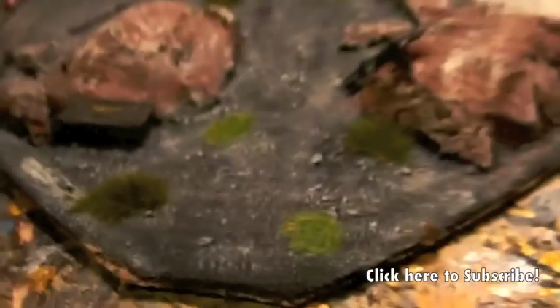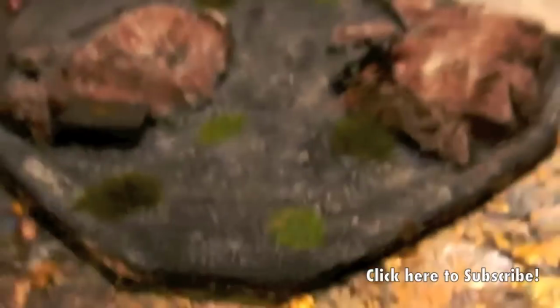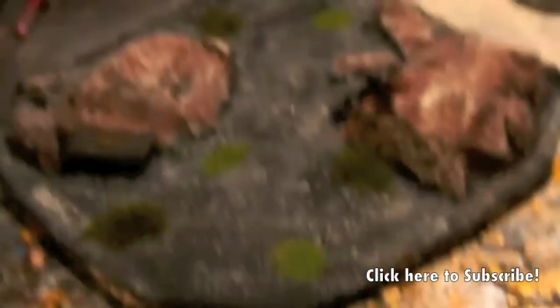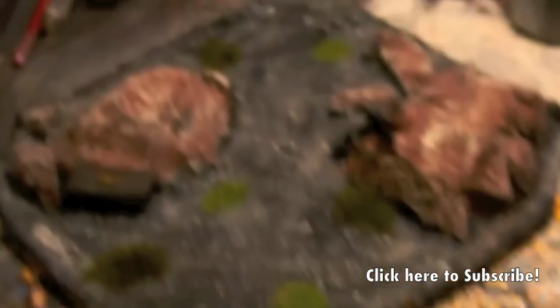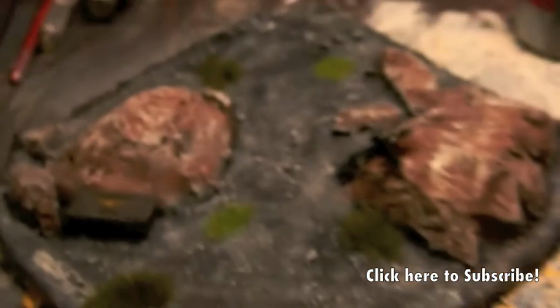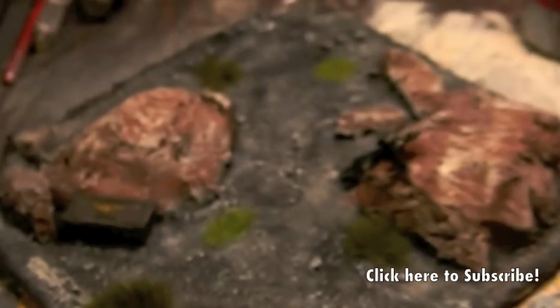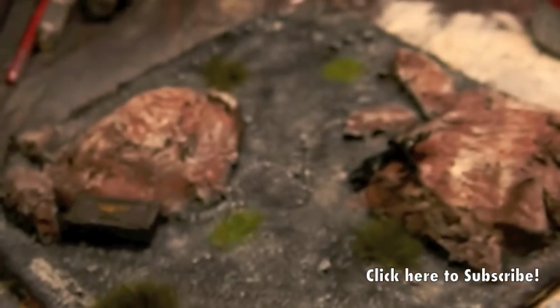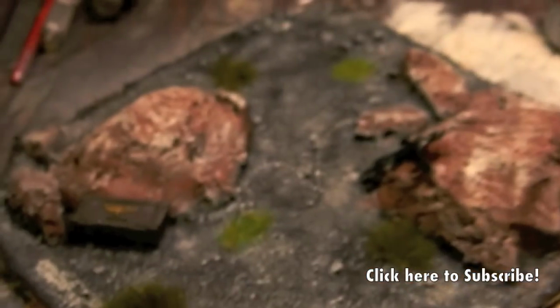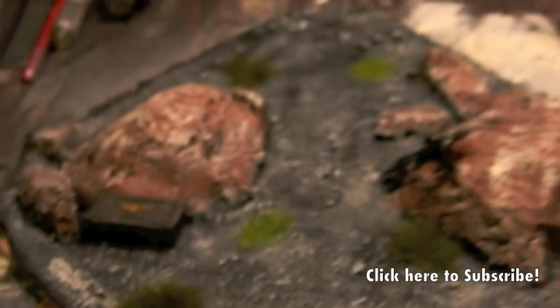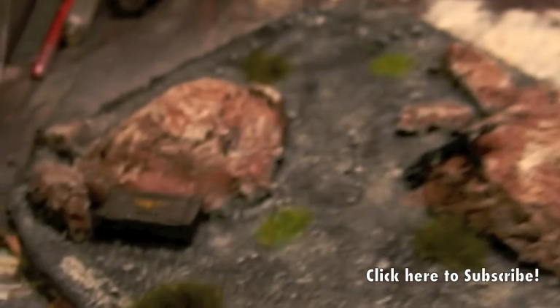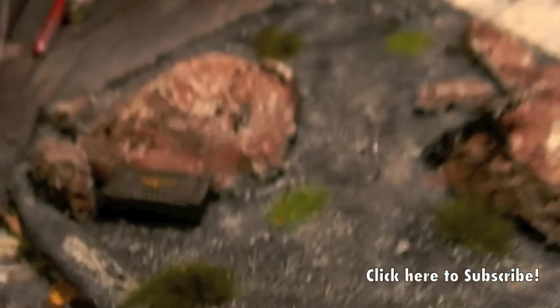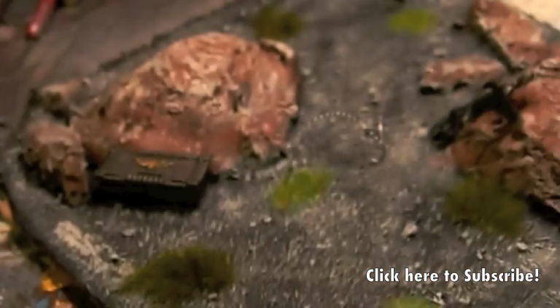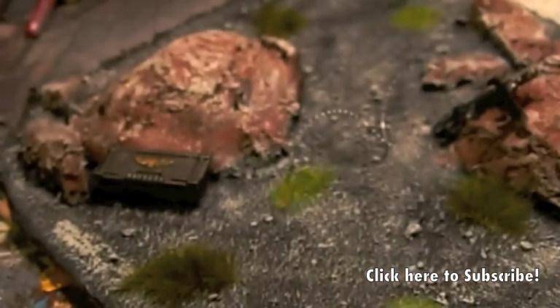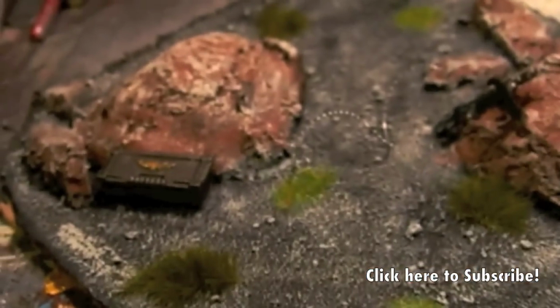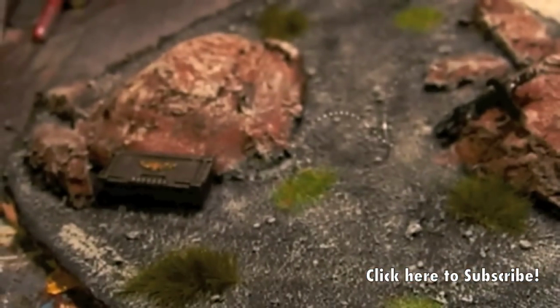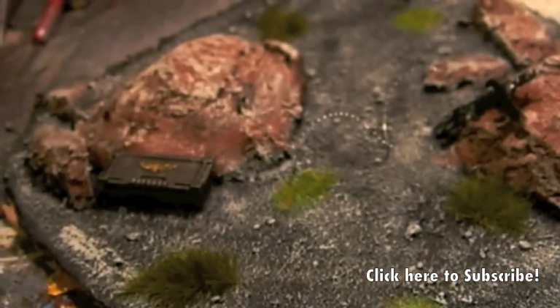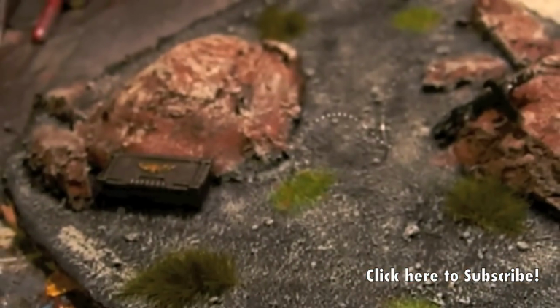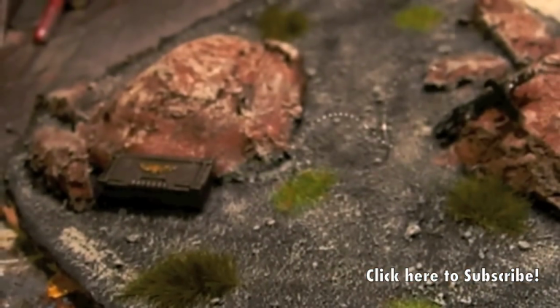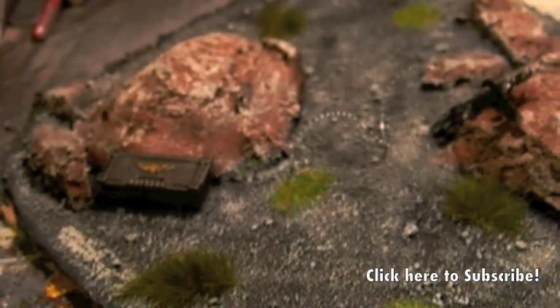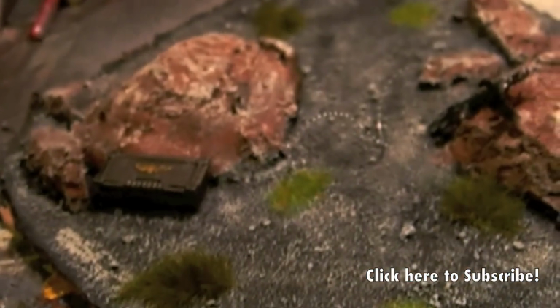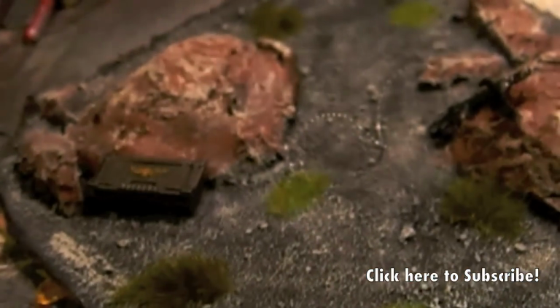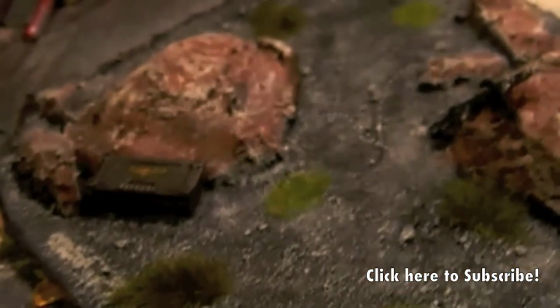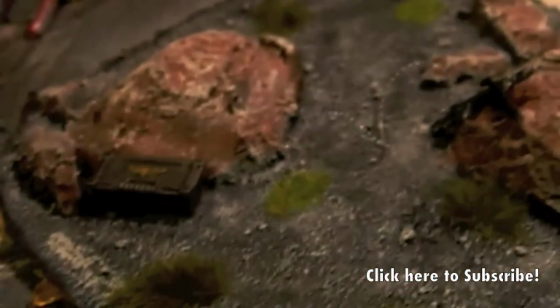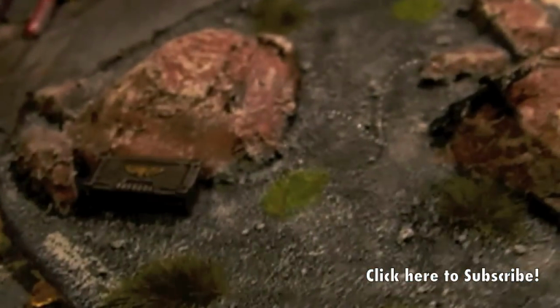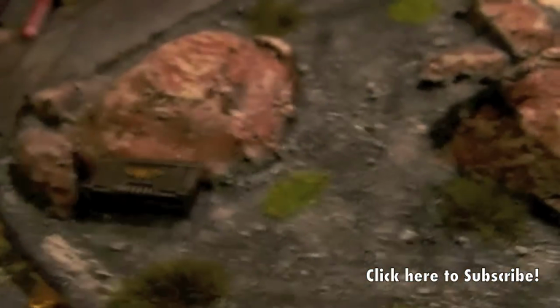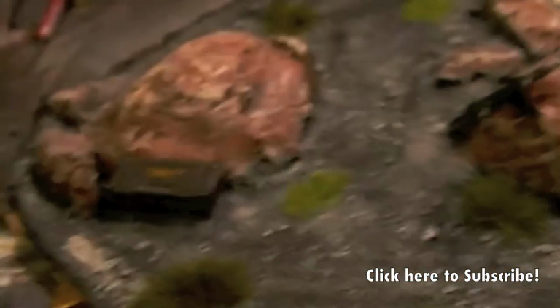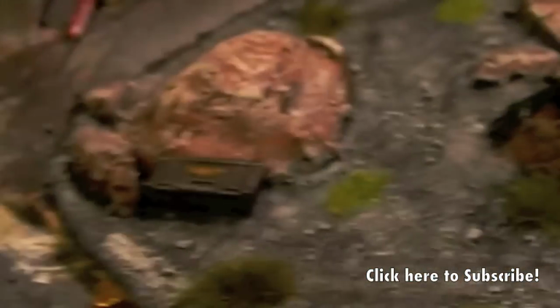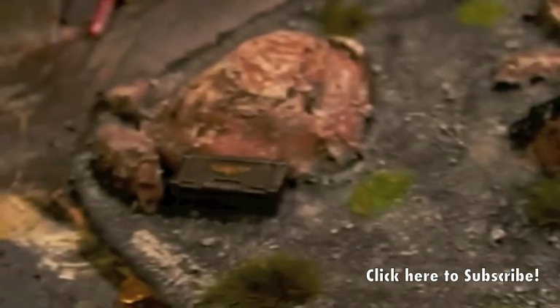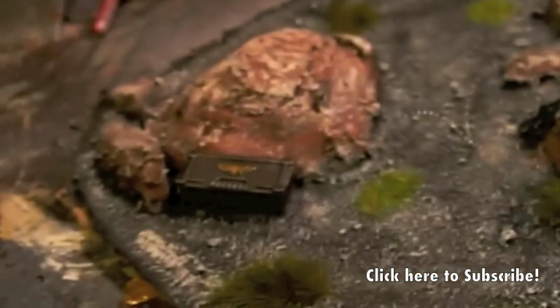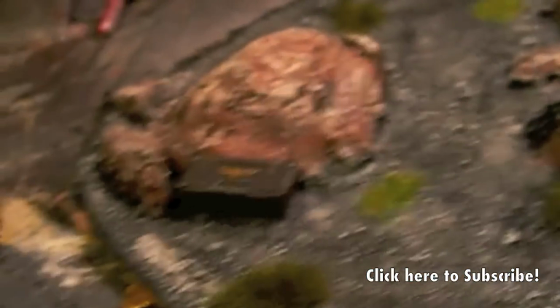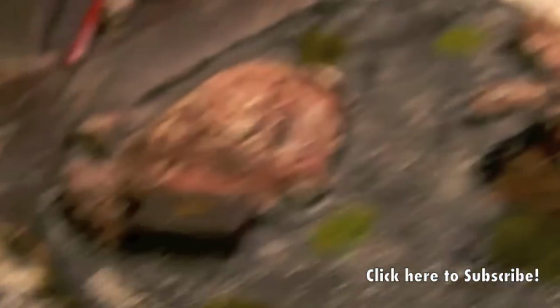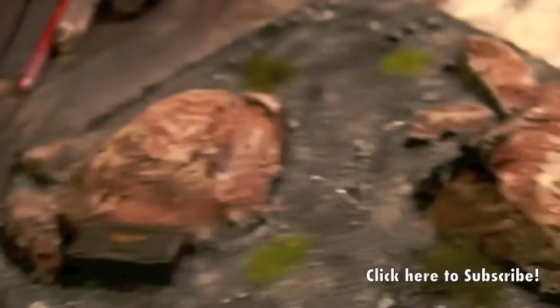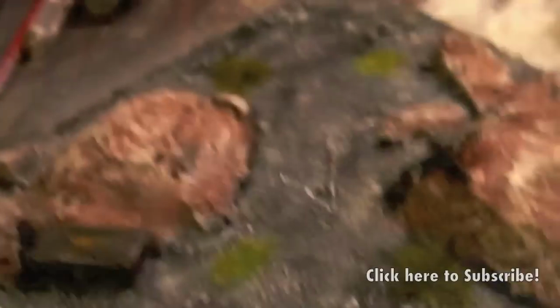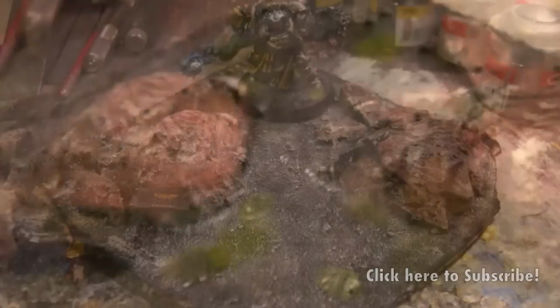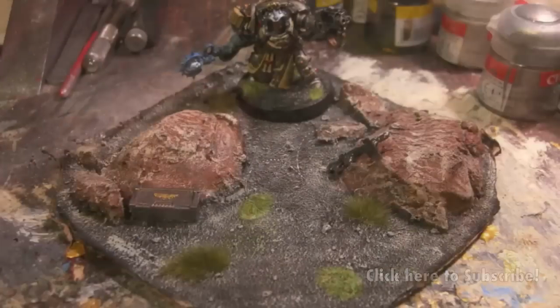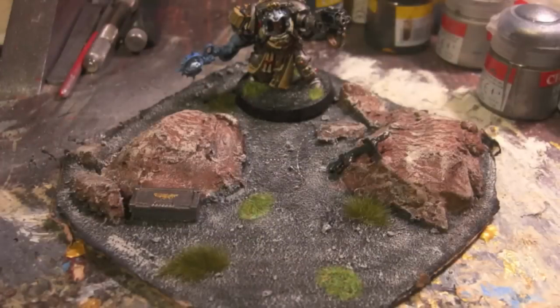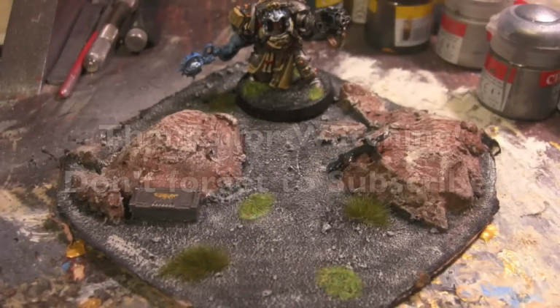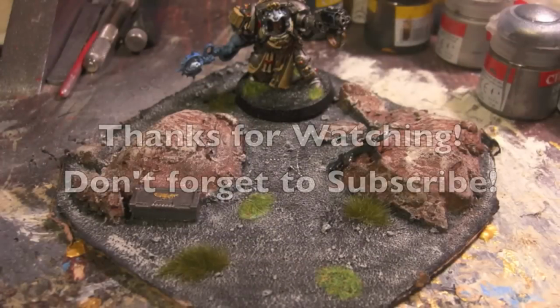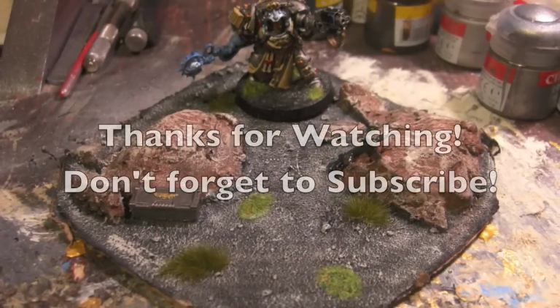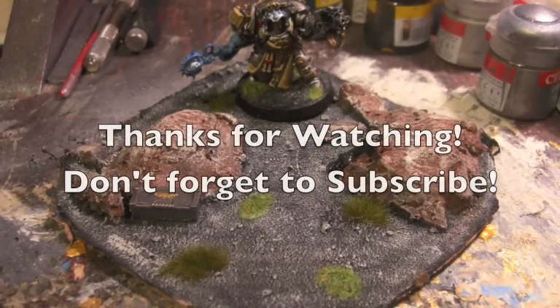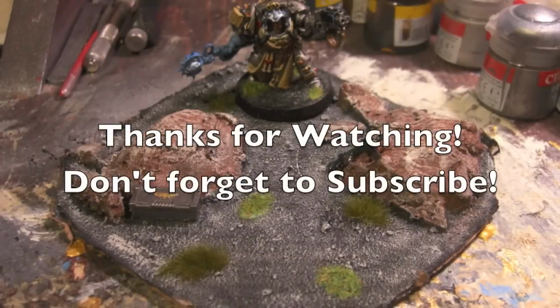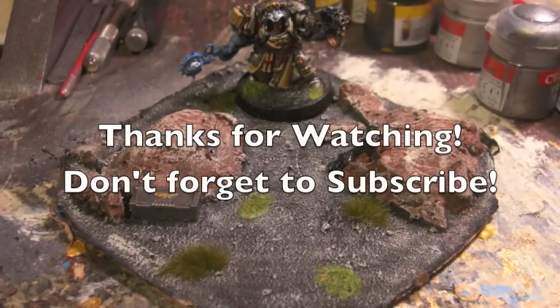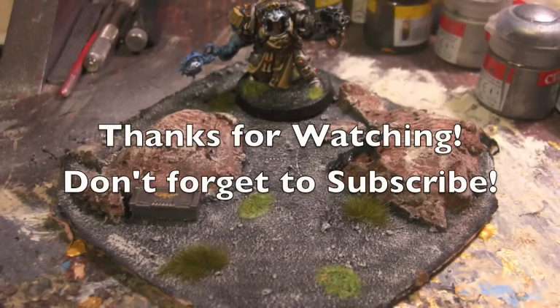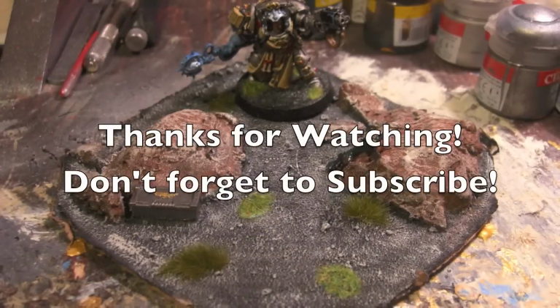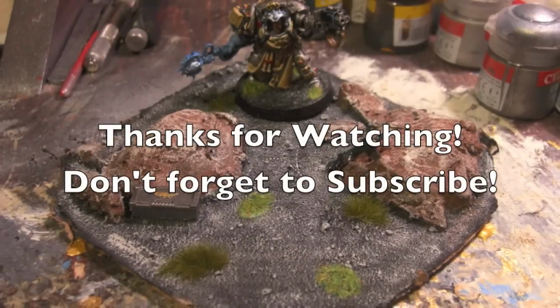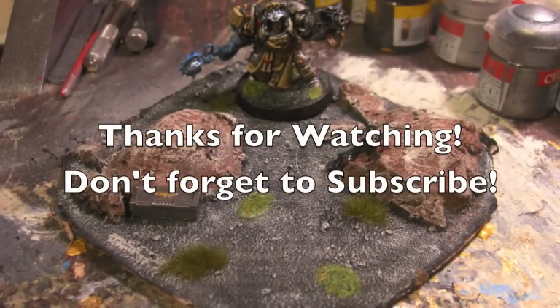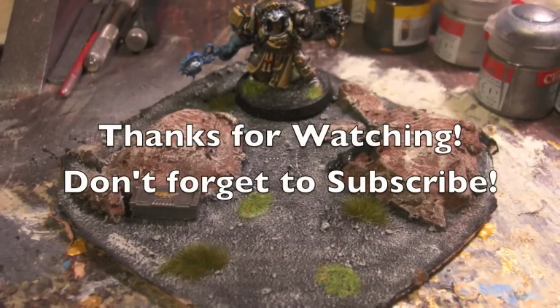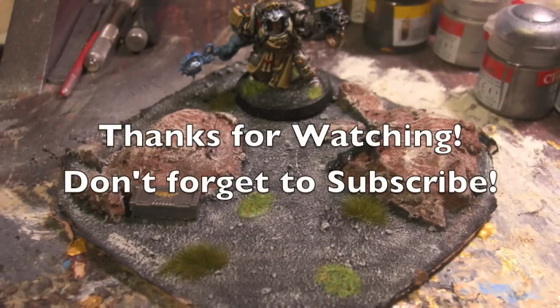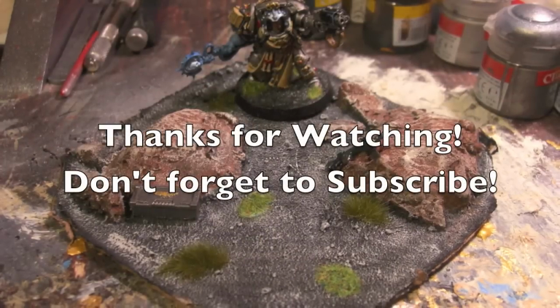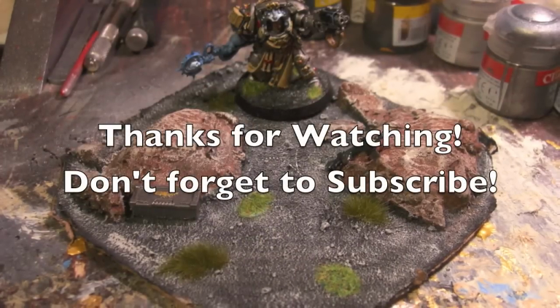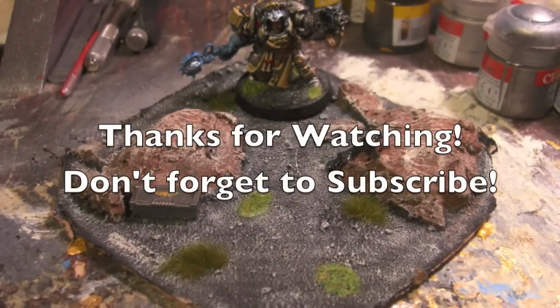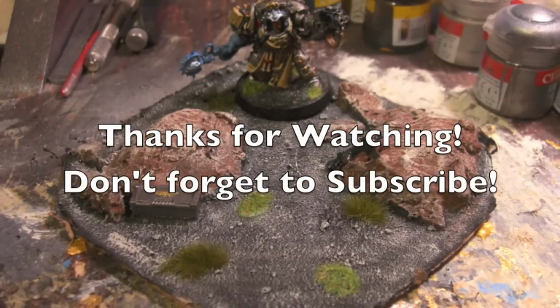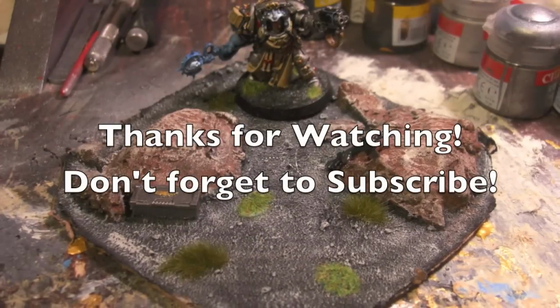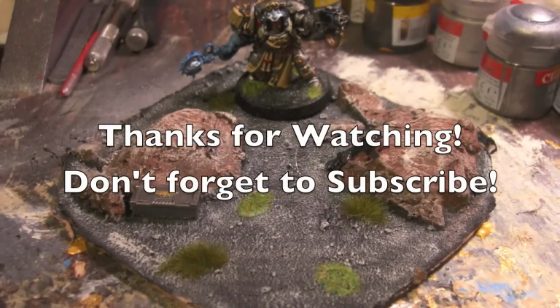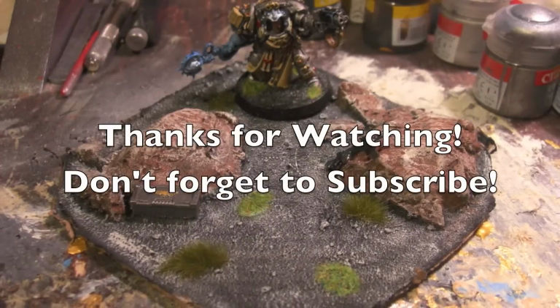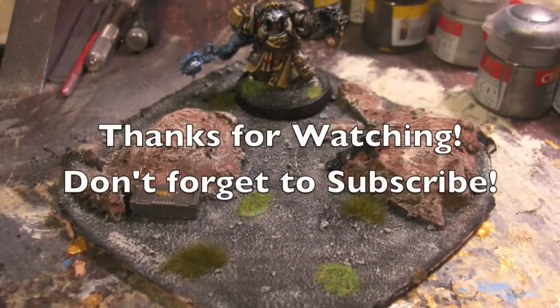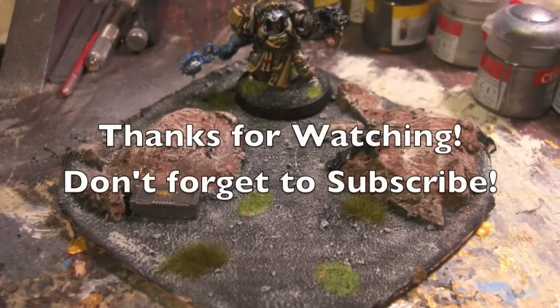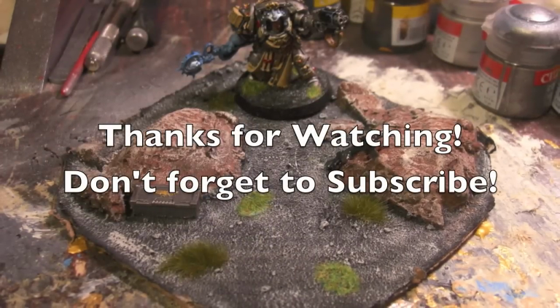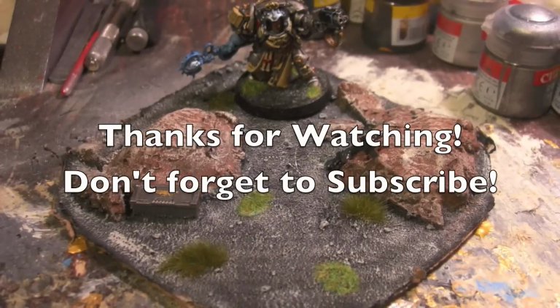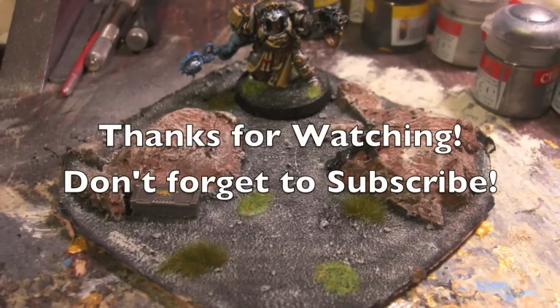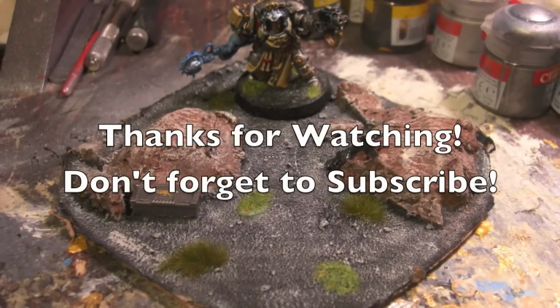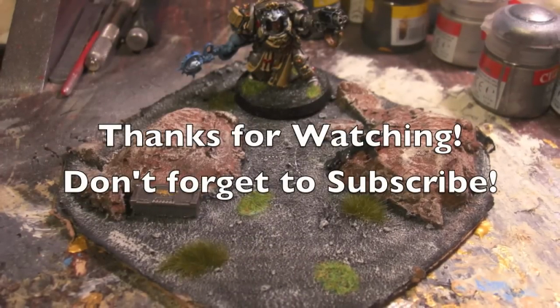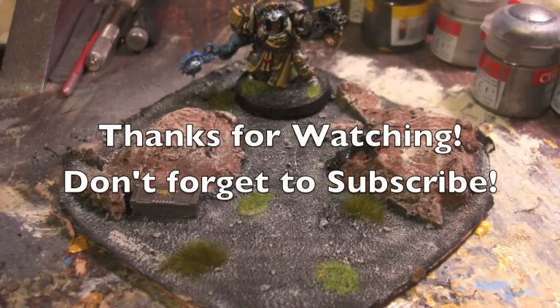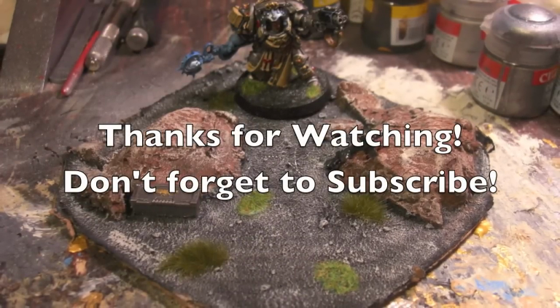Don't forget, please subscribe and watch my videos — it really helps me. Thank you for watching!